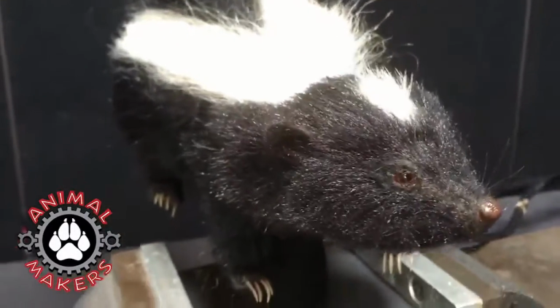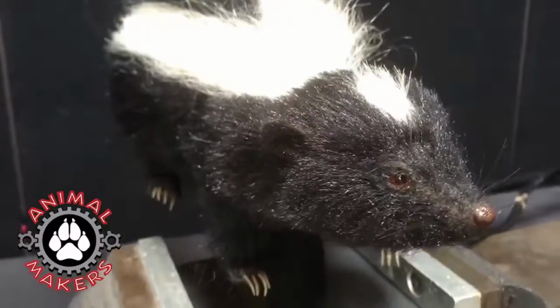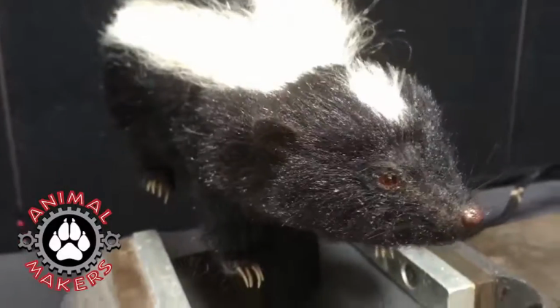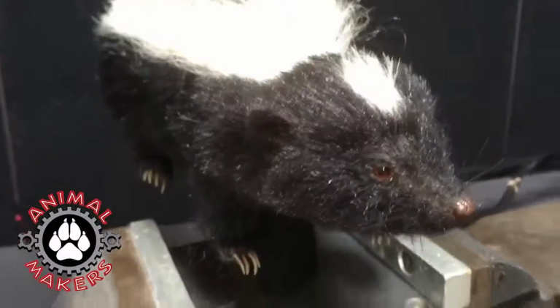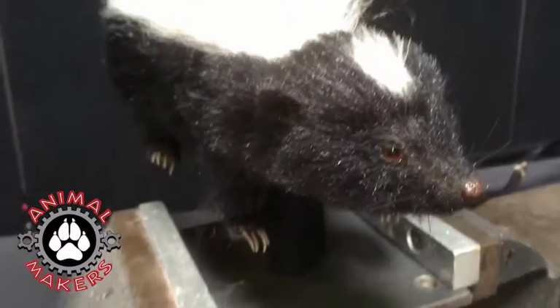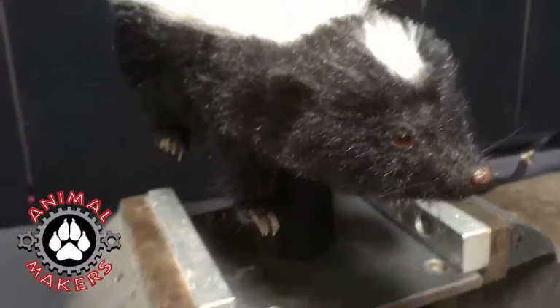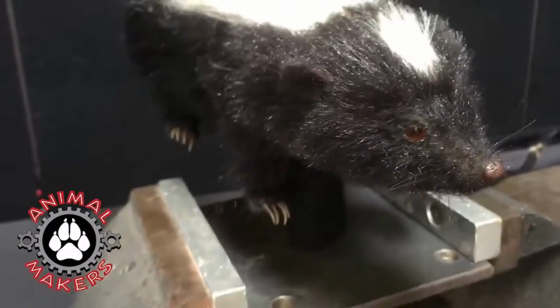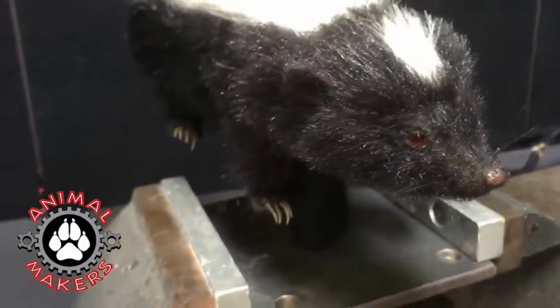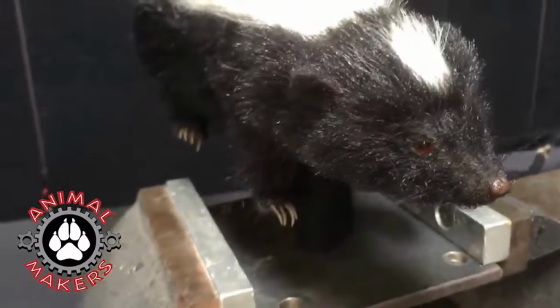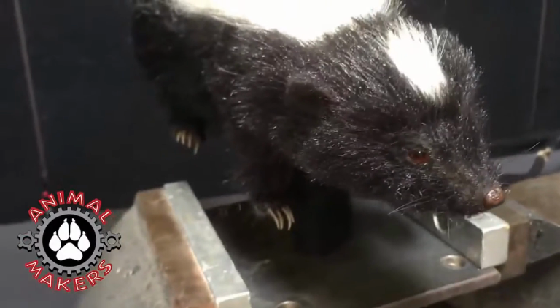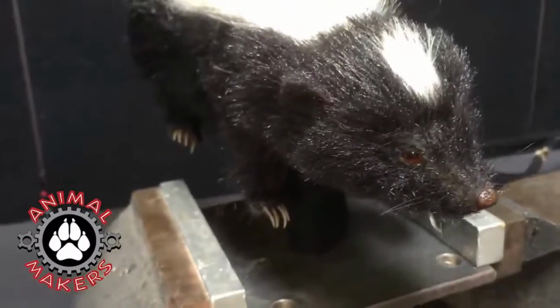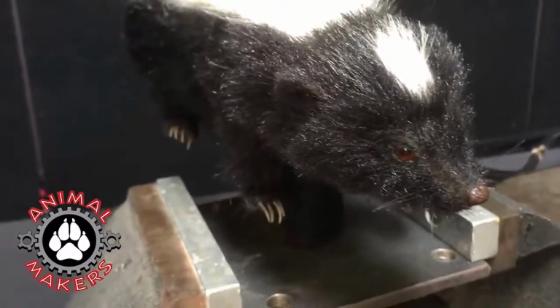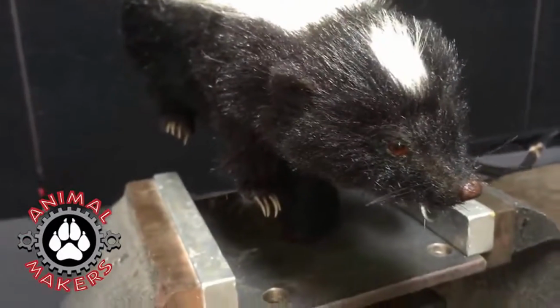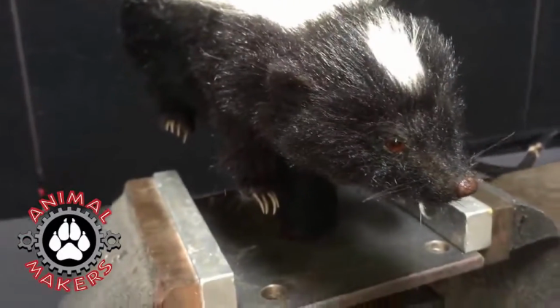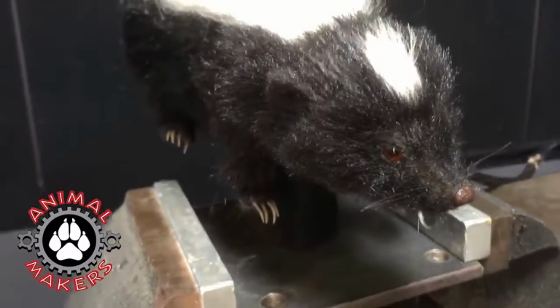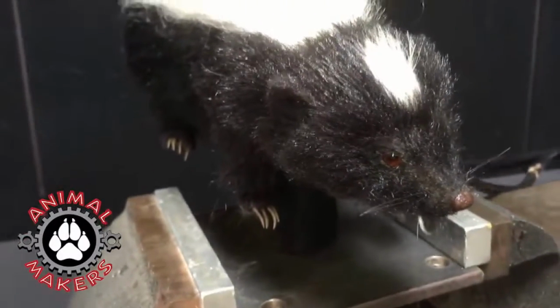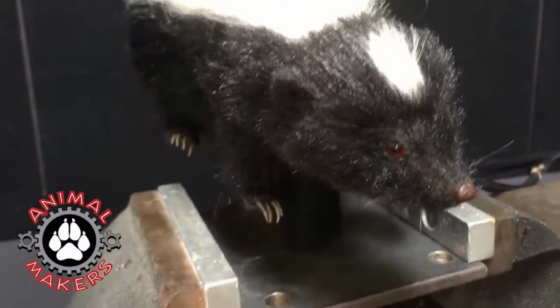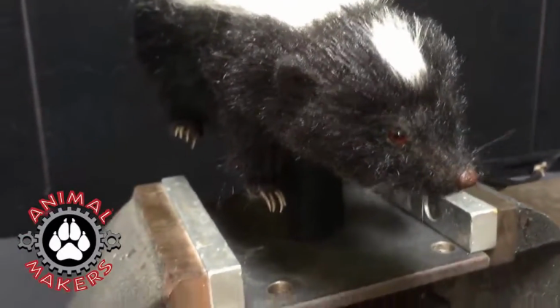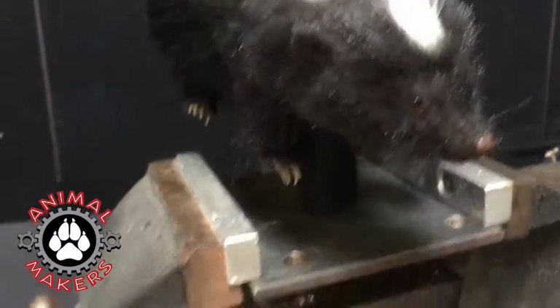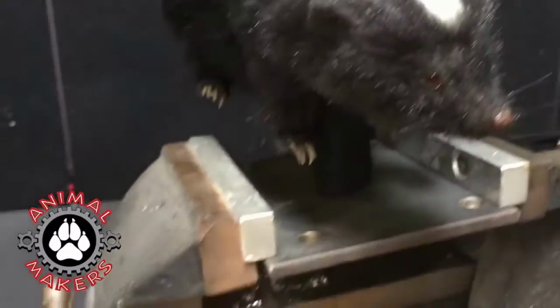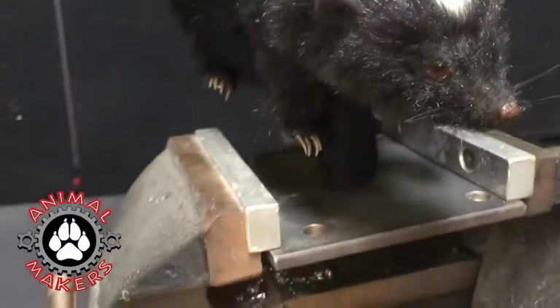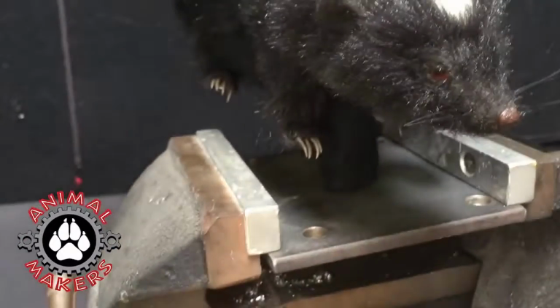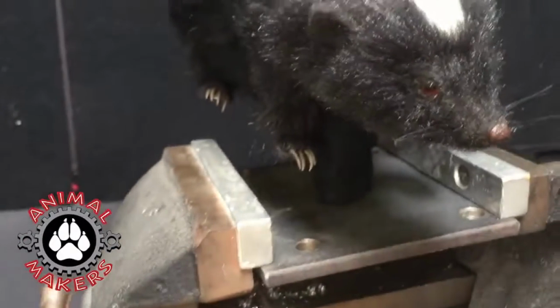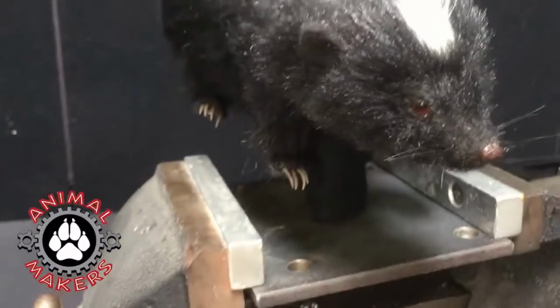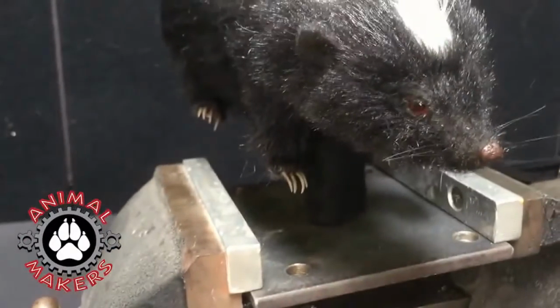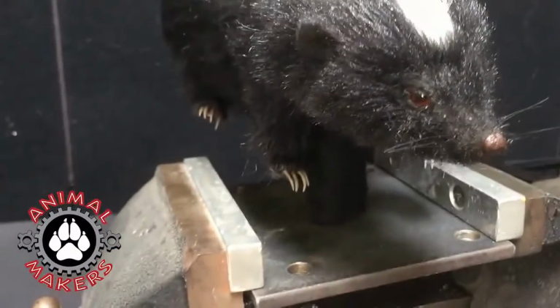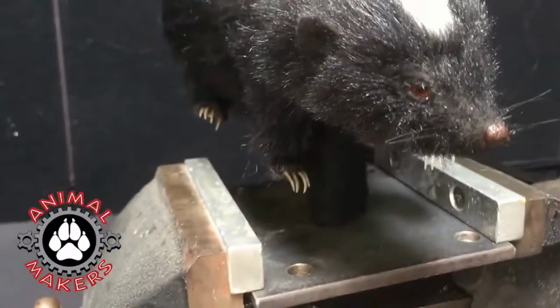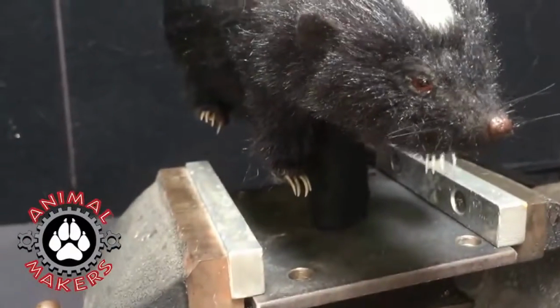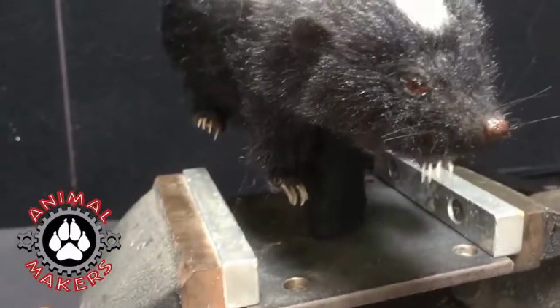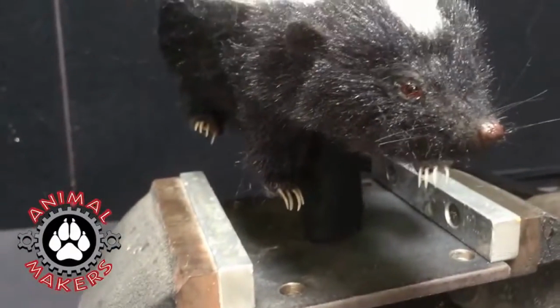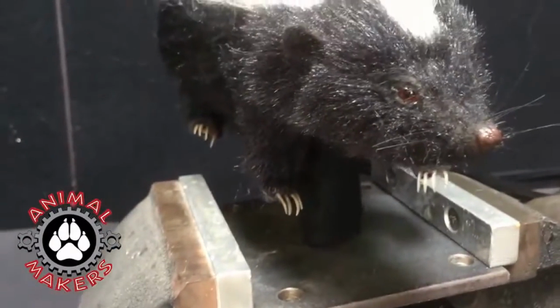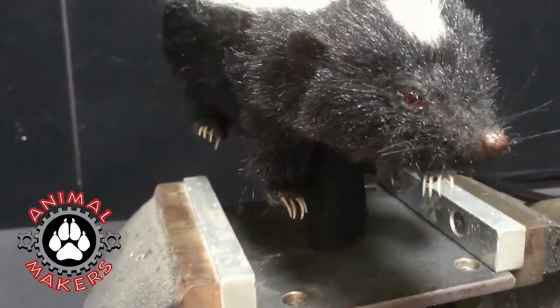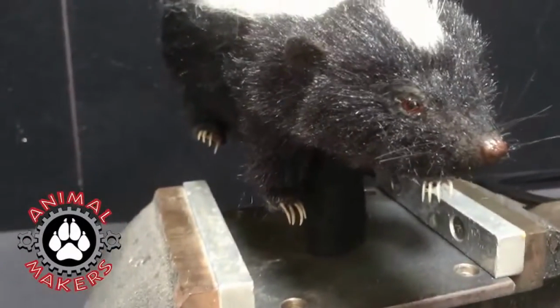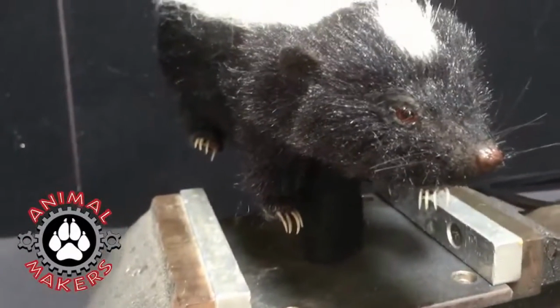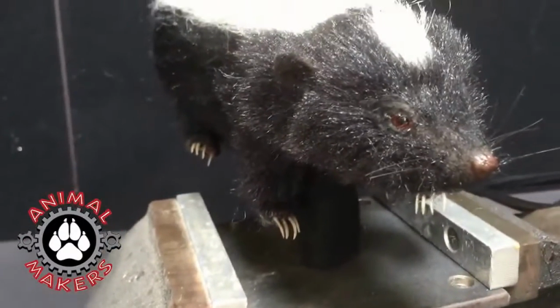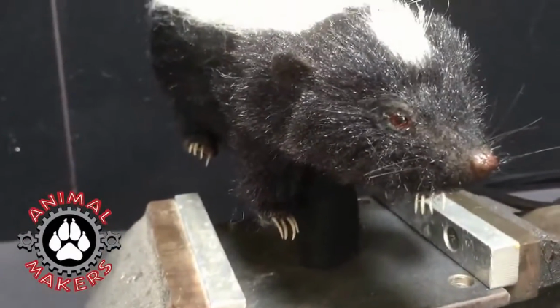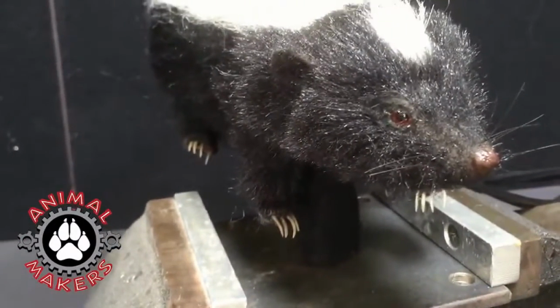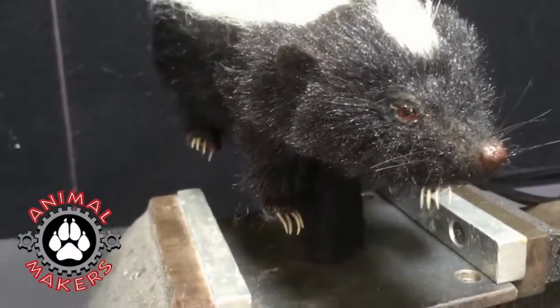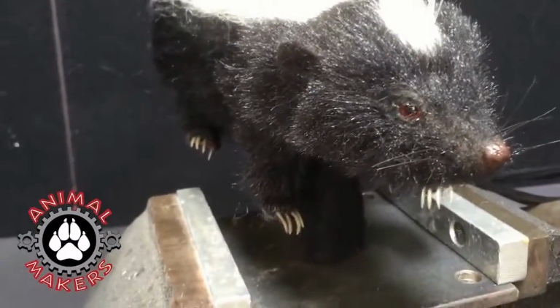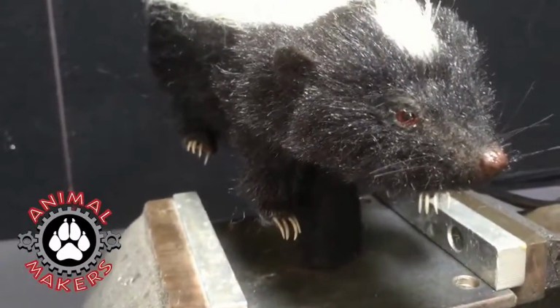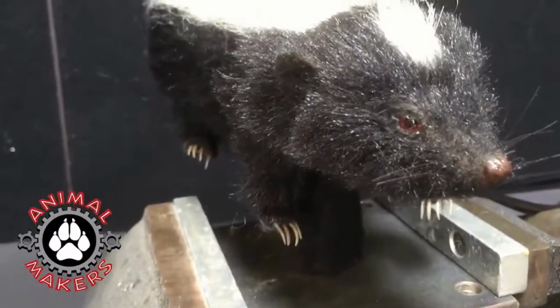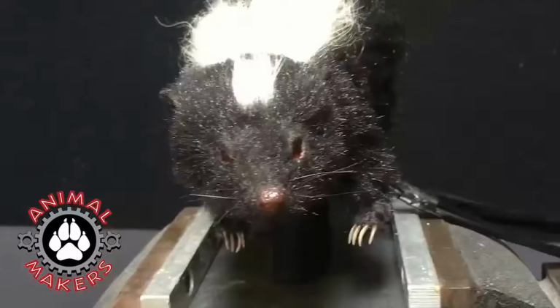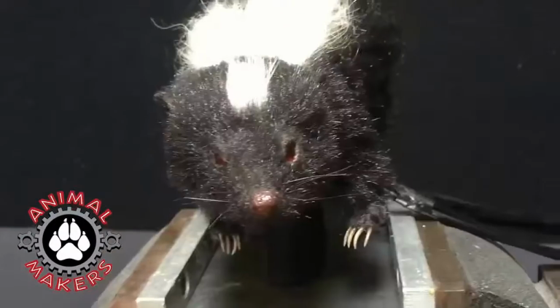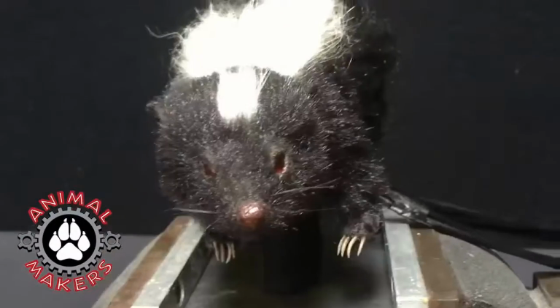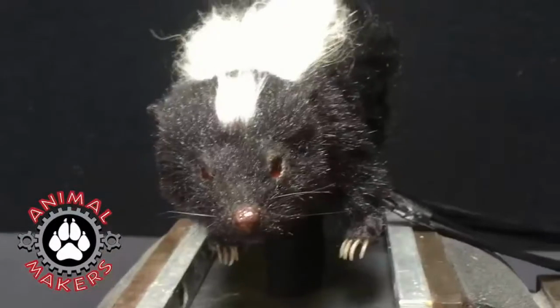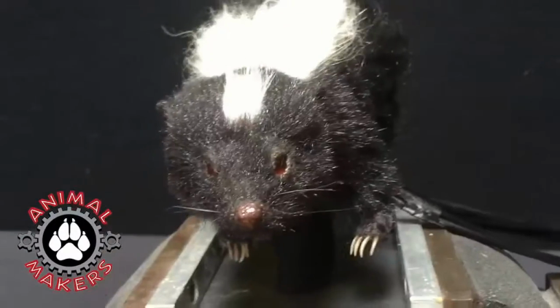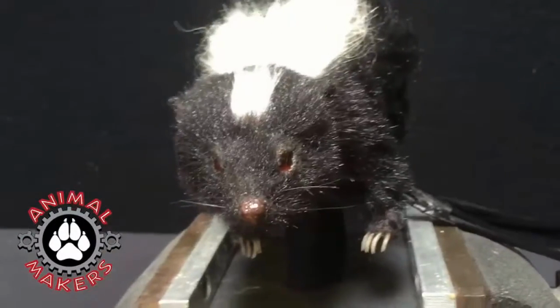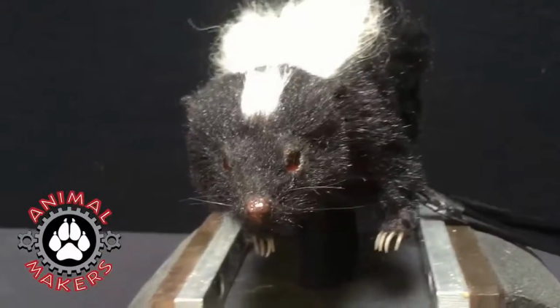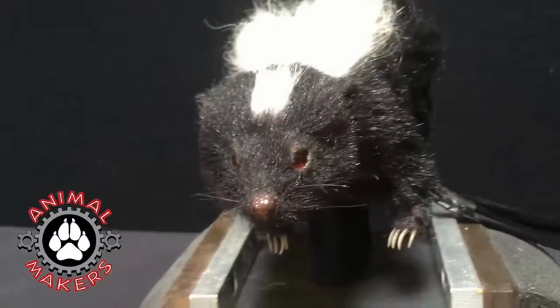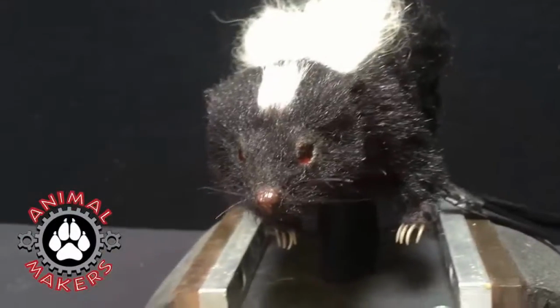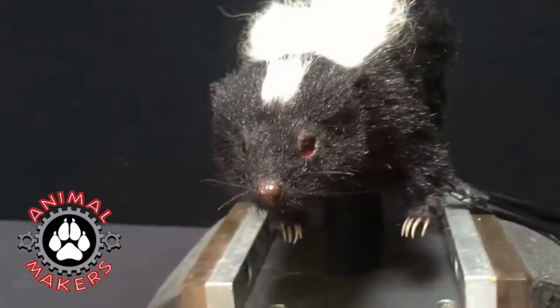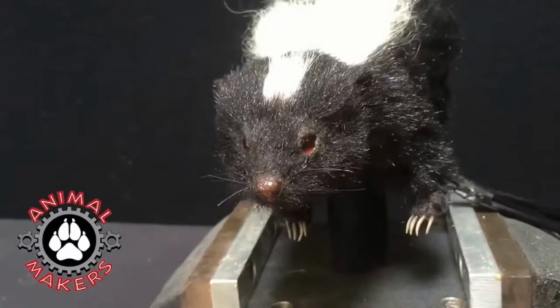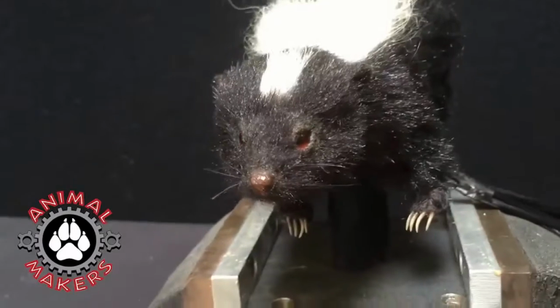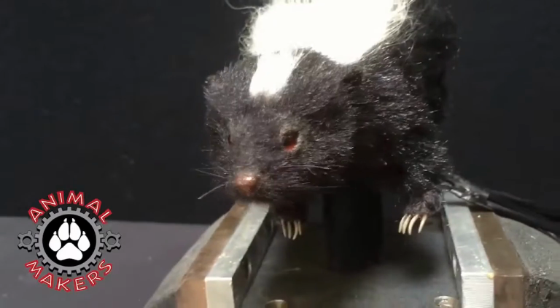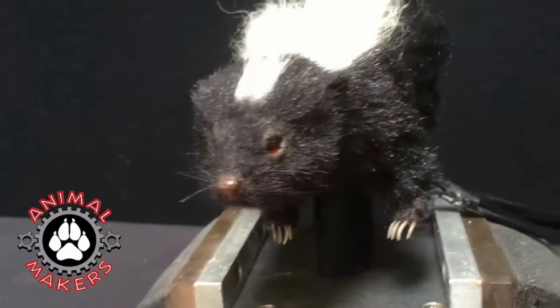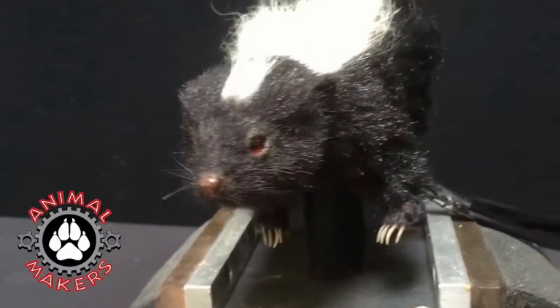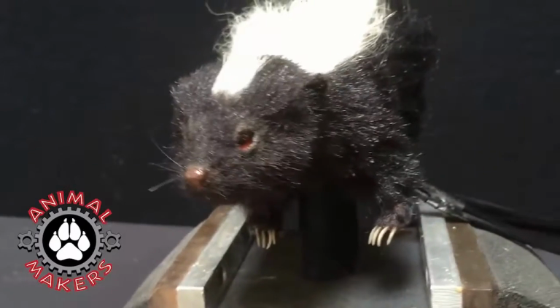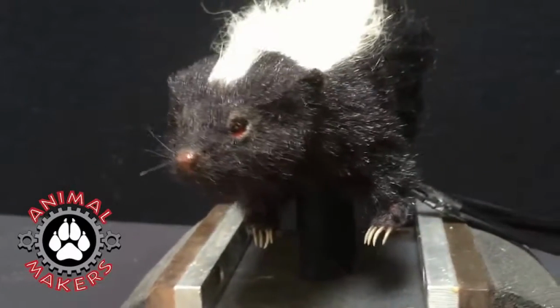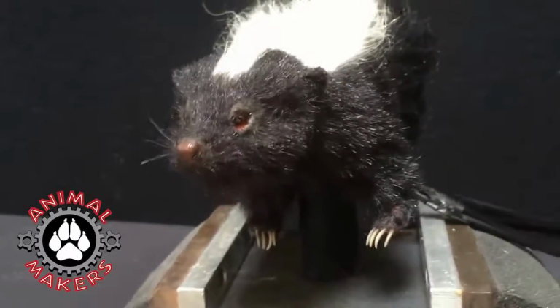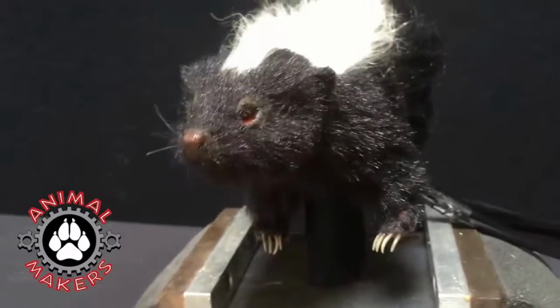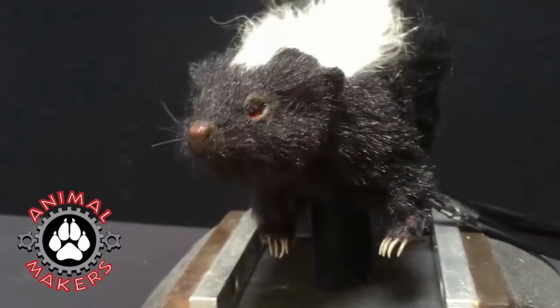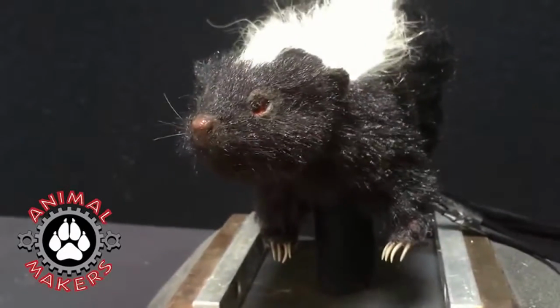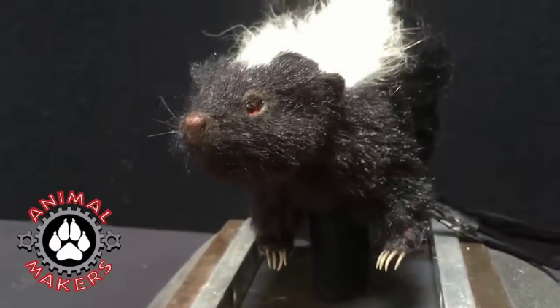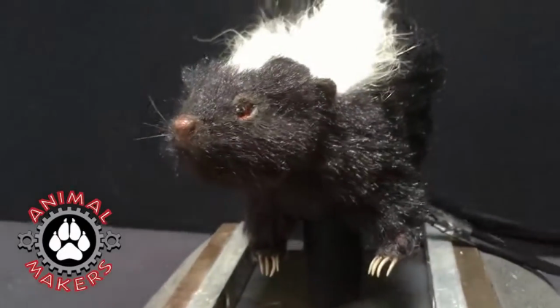The tail moves side to side and forward and back. And you can do a little shimmy with it as well.